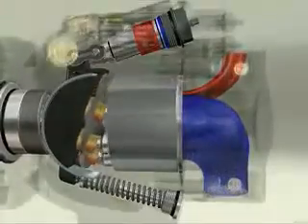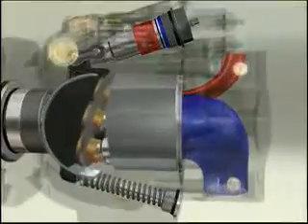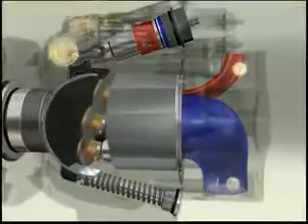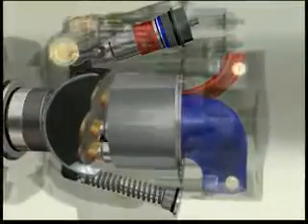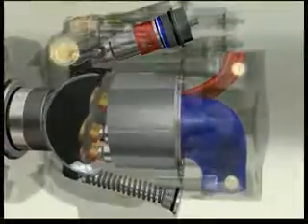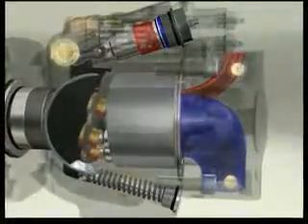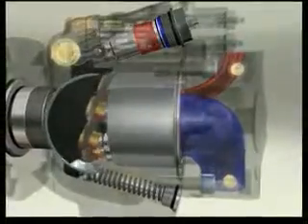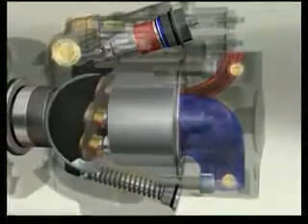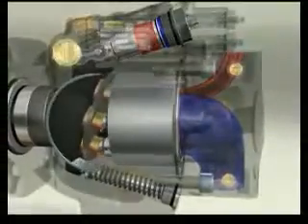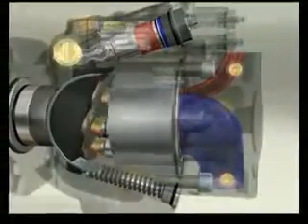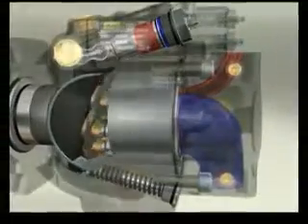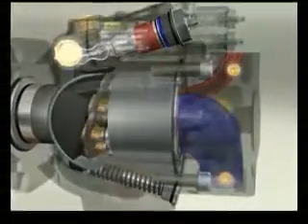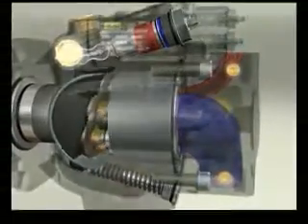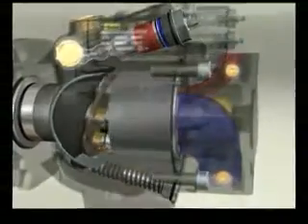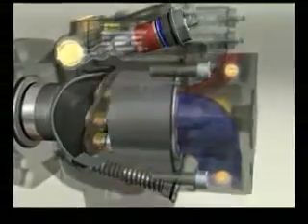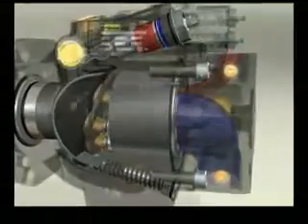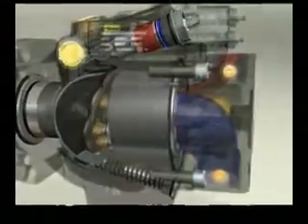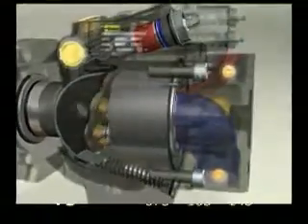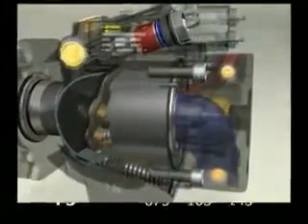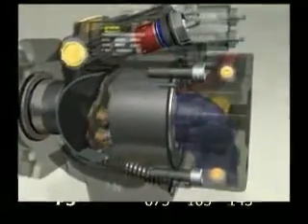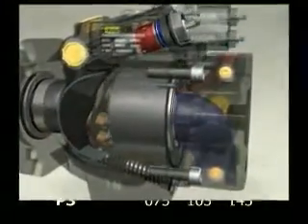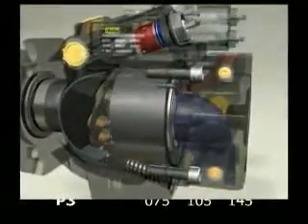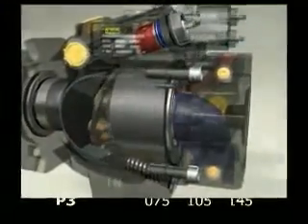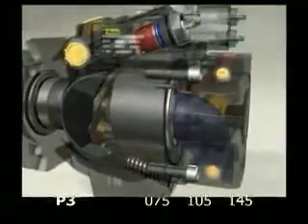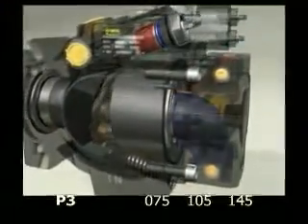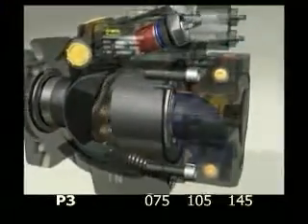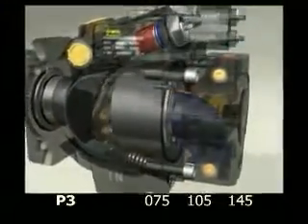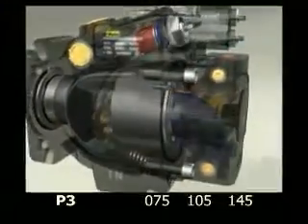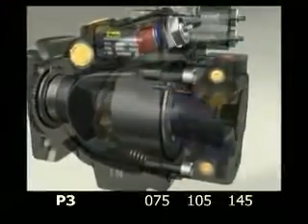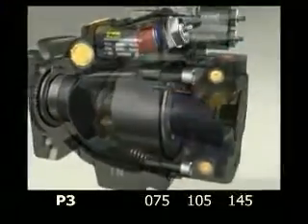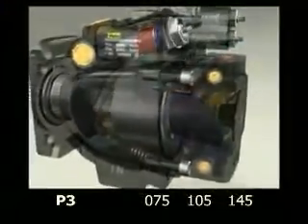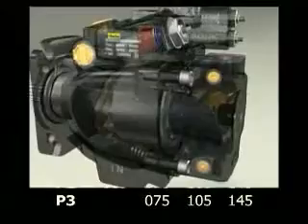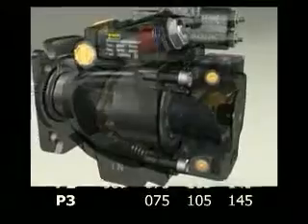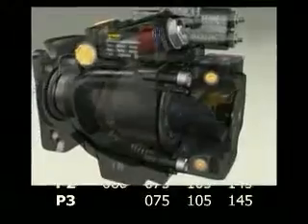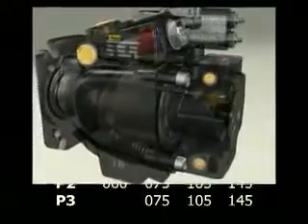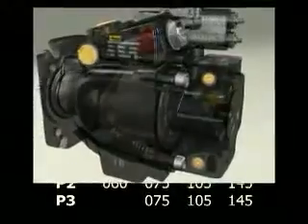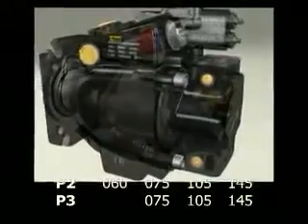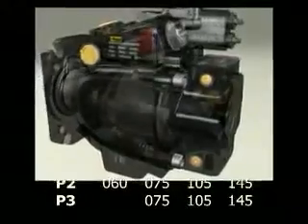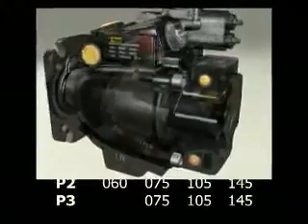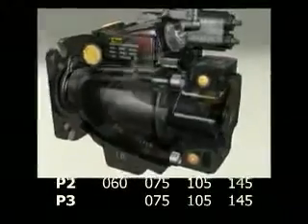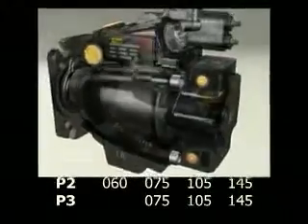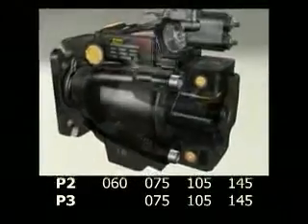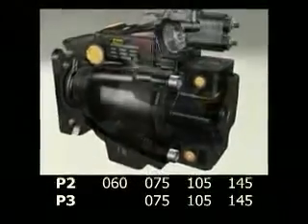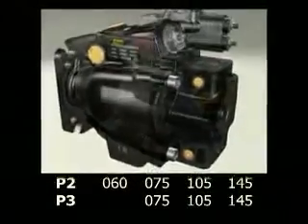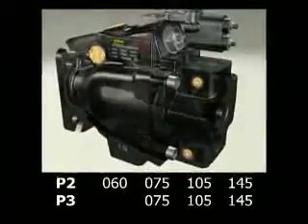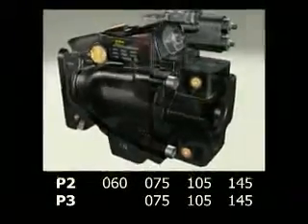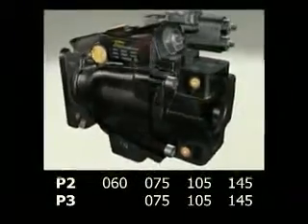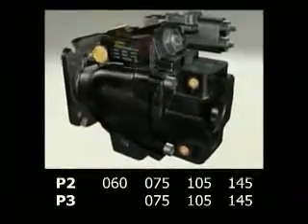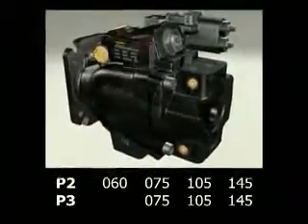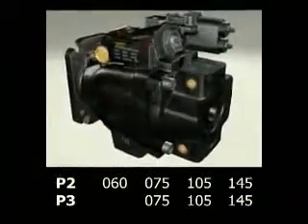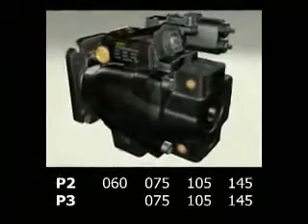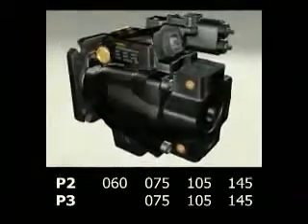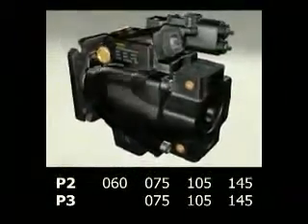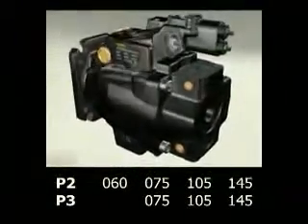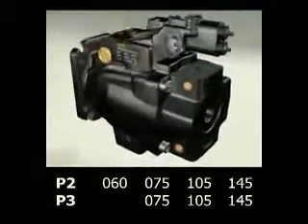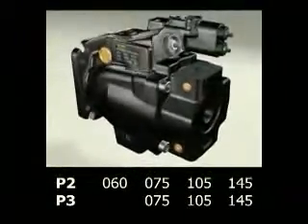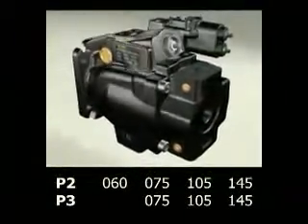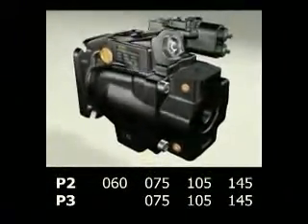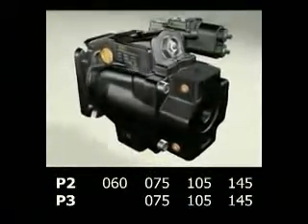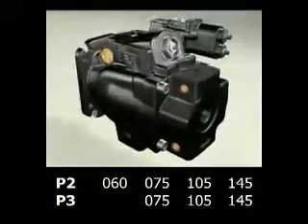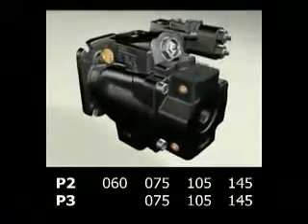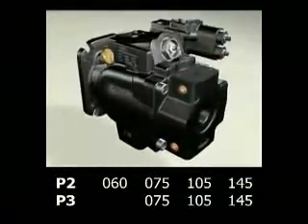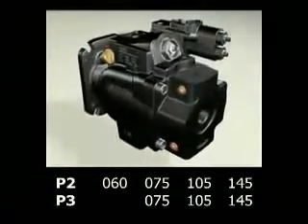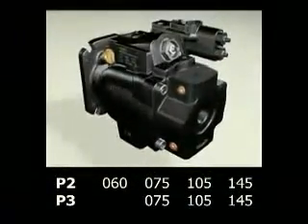Rated to 320 bar in continuous pressure, this family of pumps is available in 4 displacements.